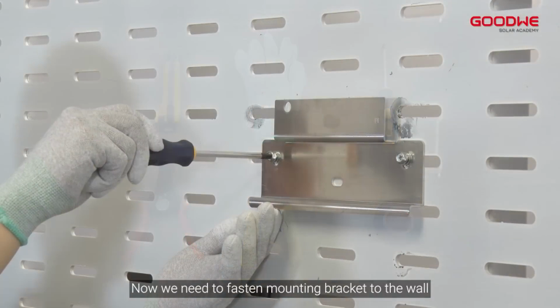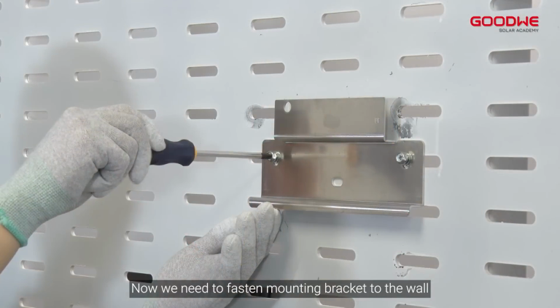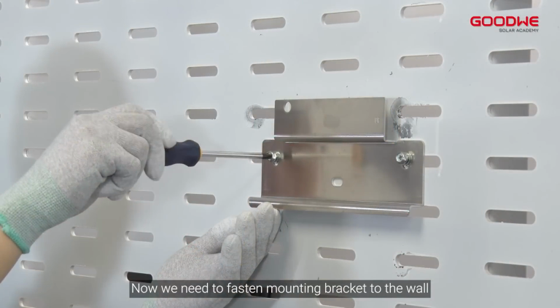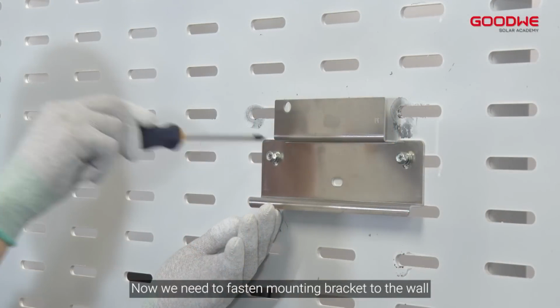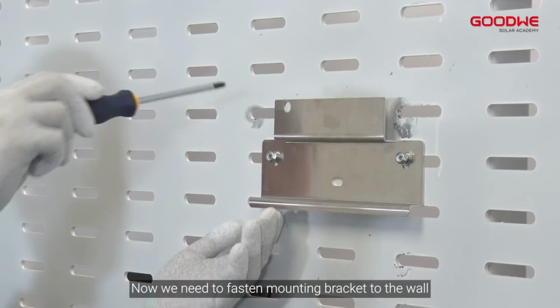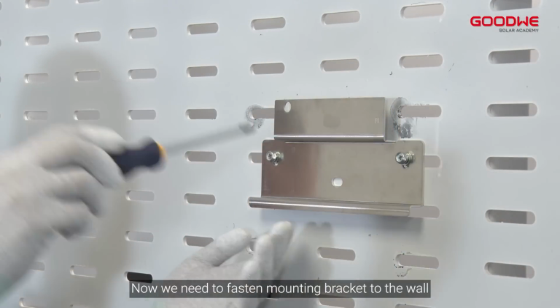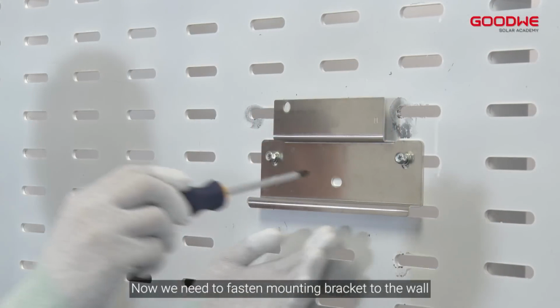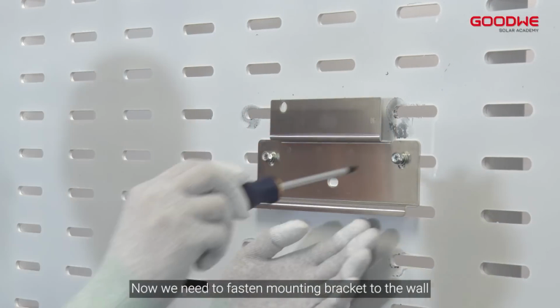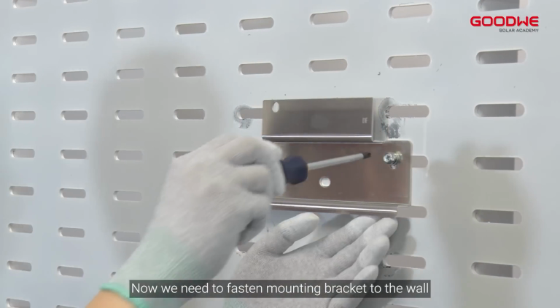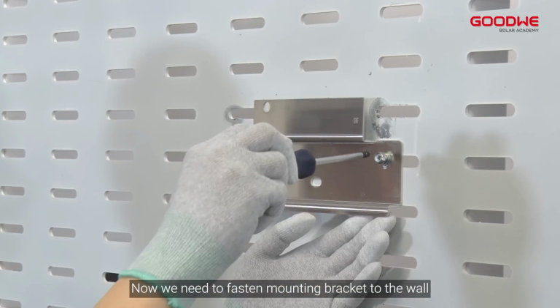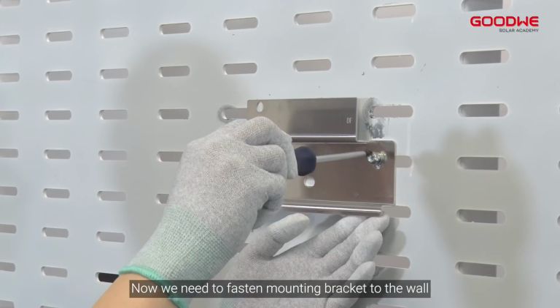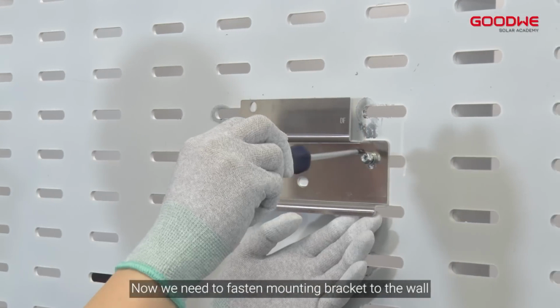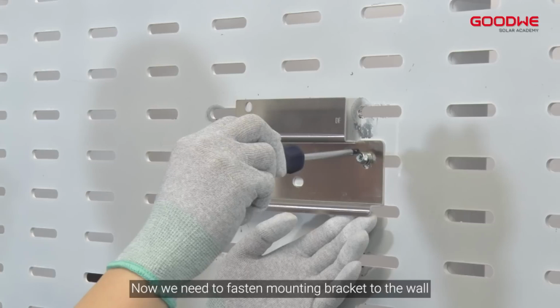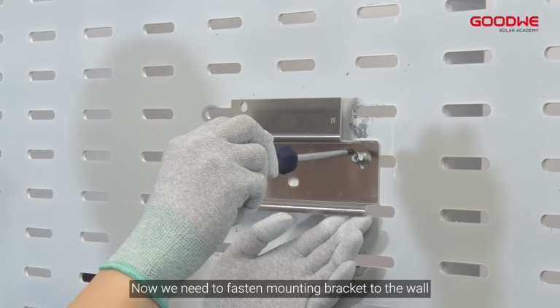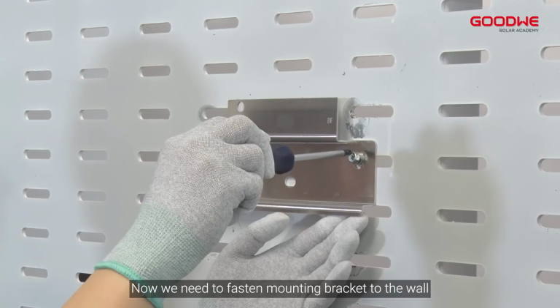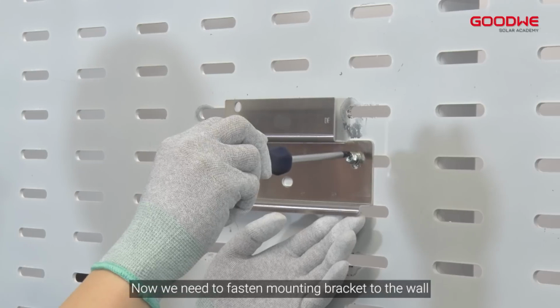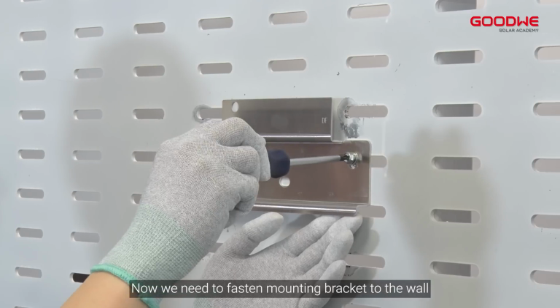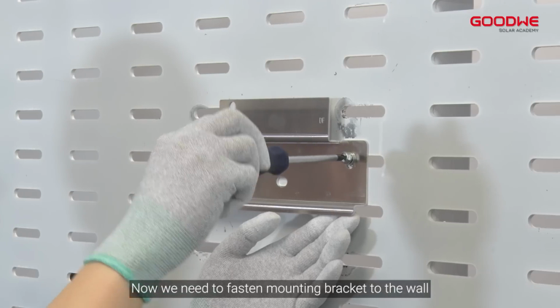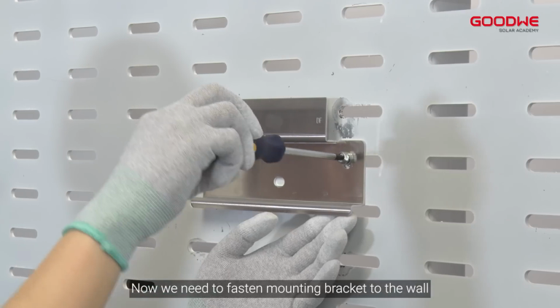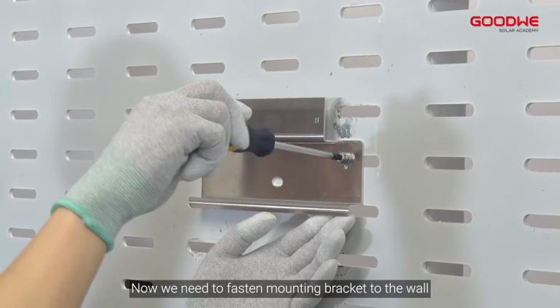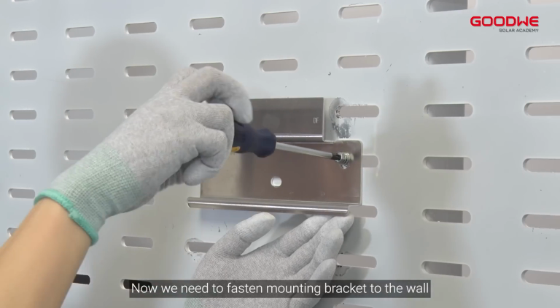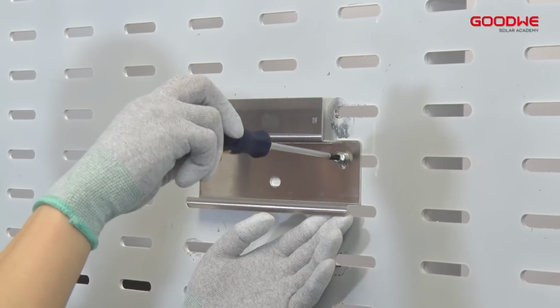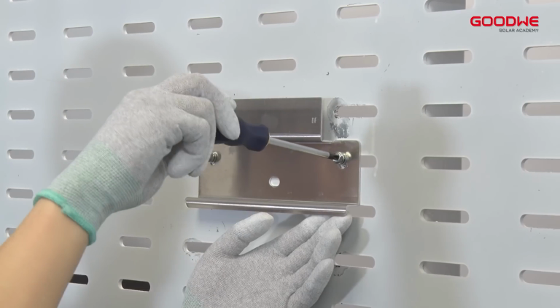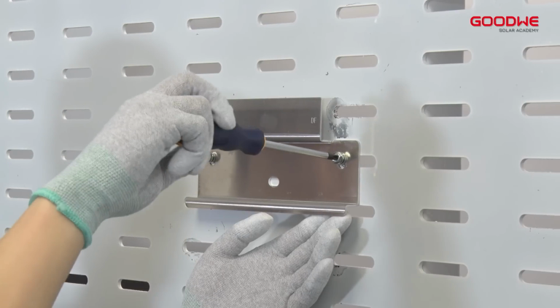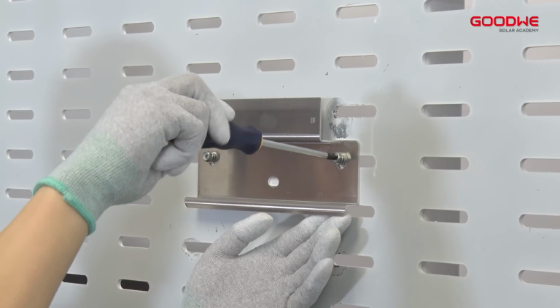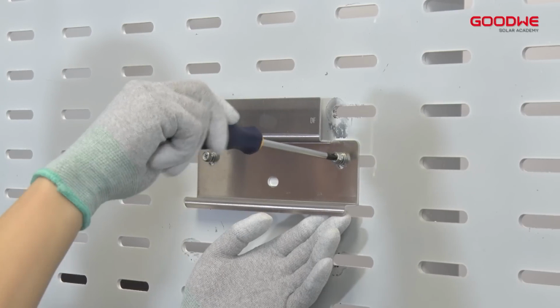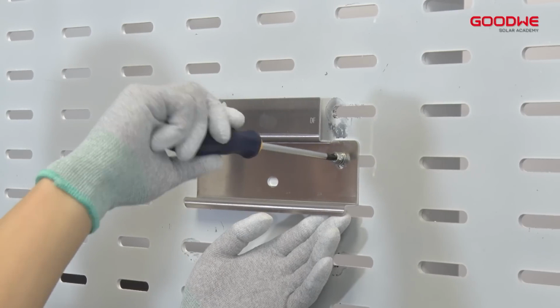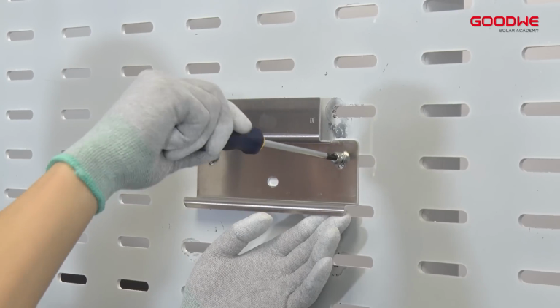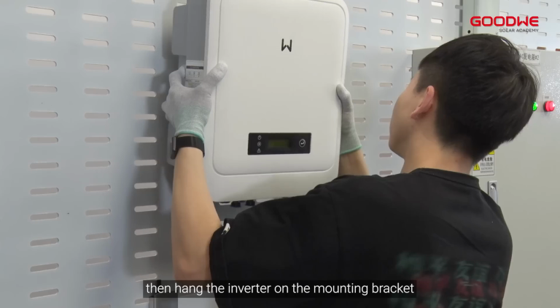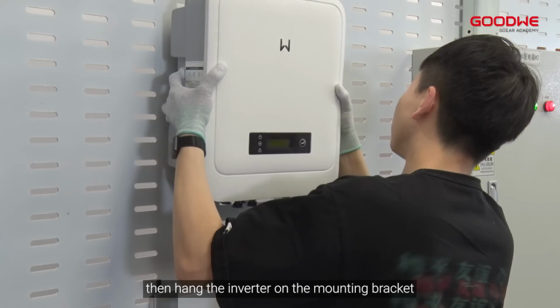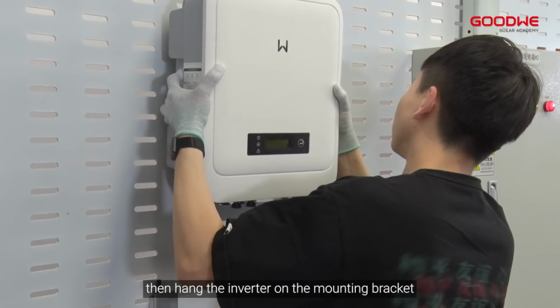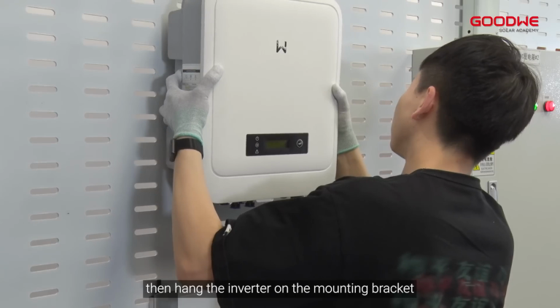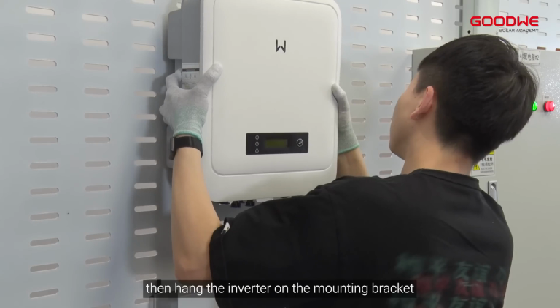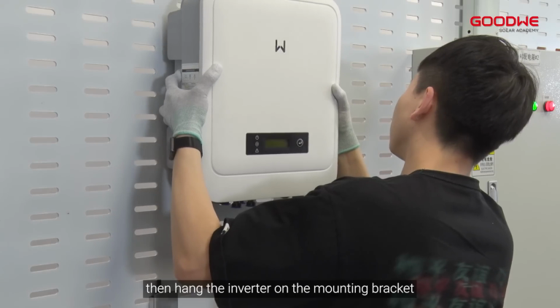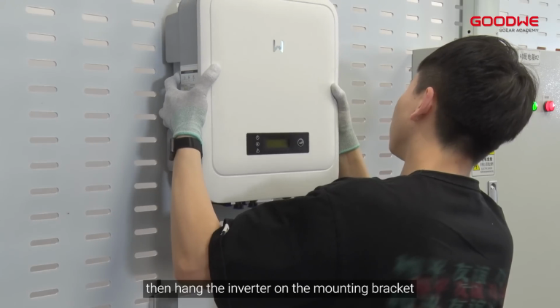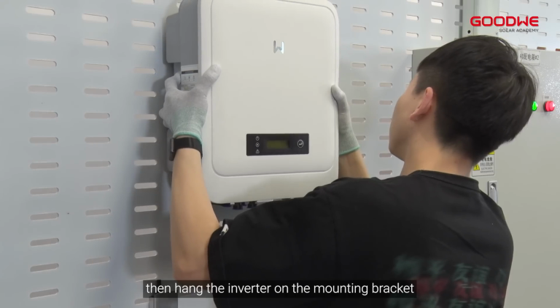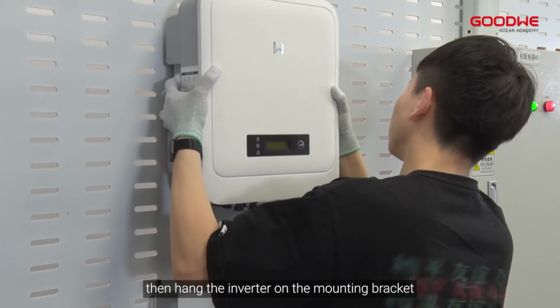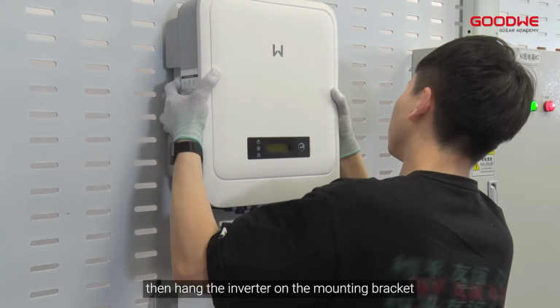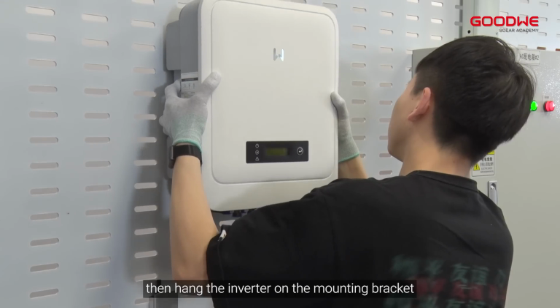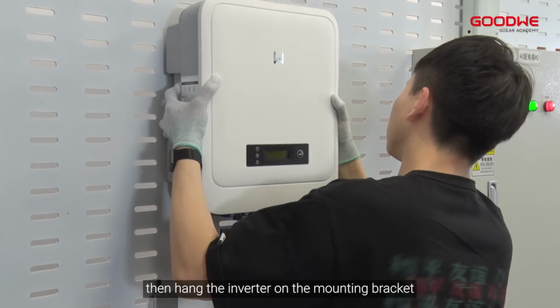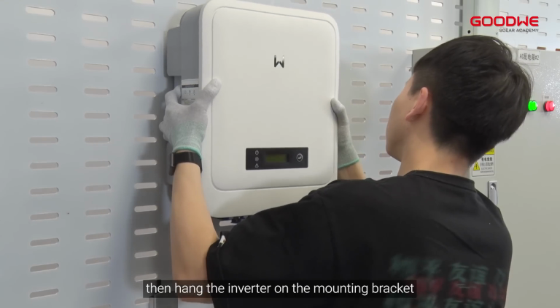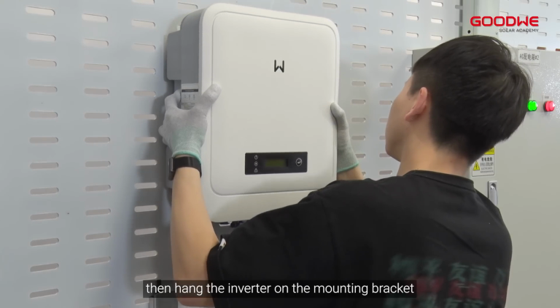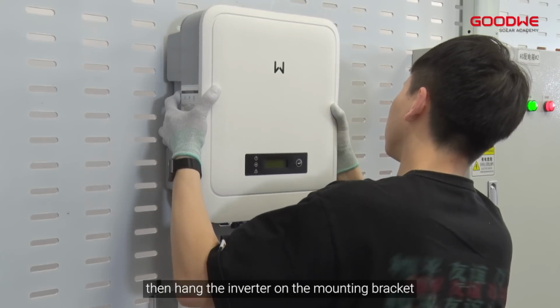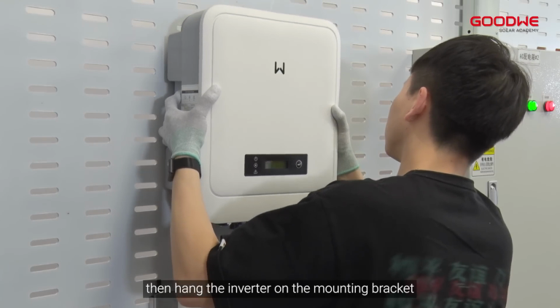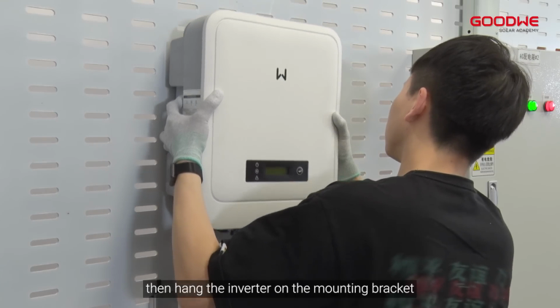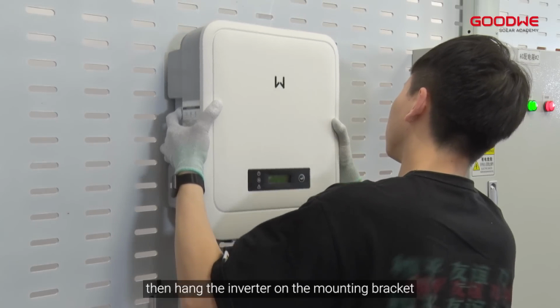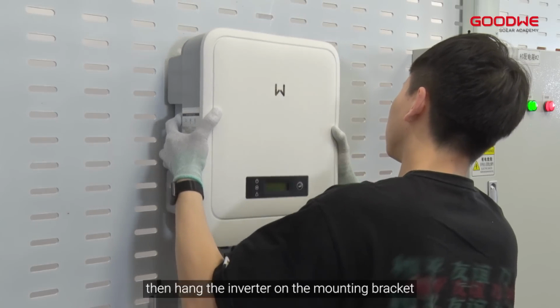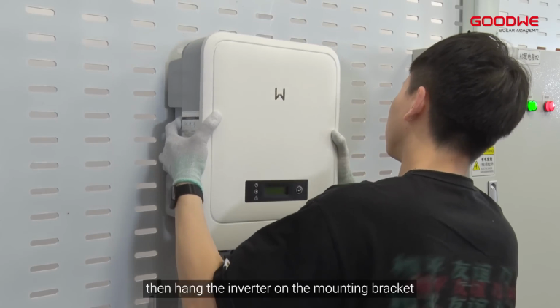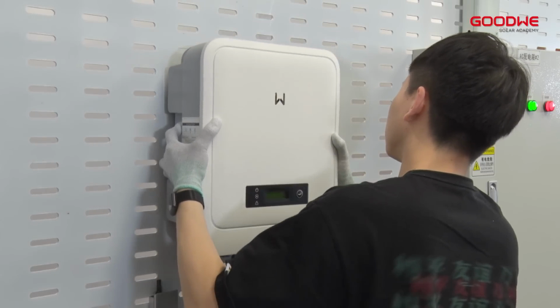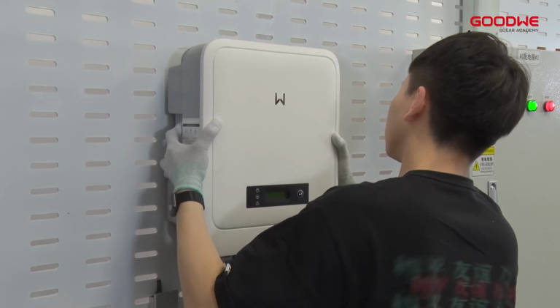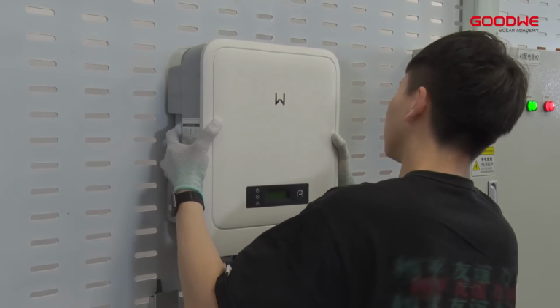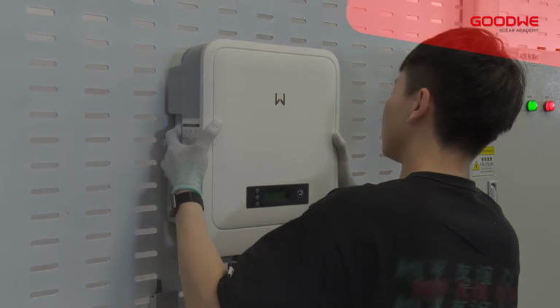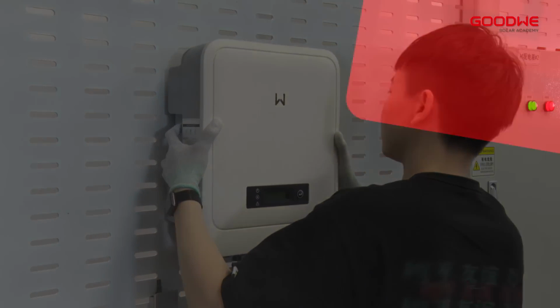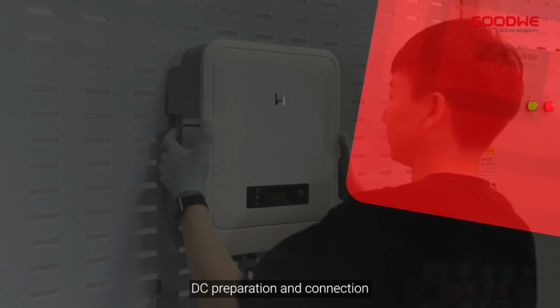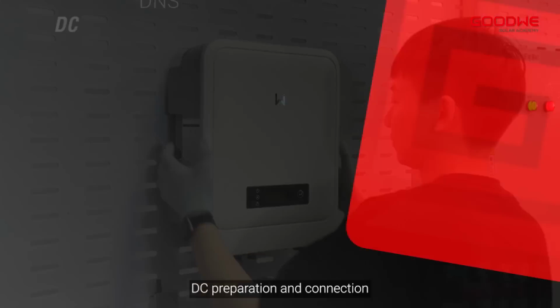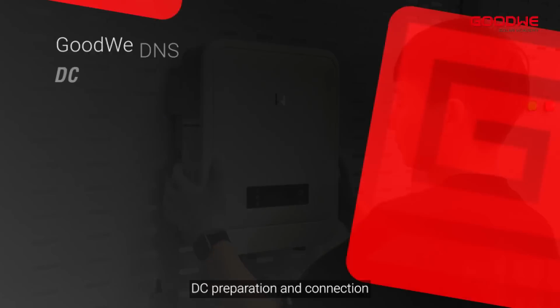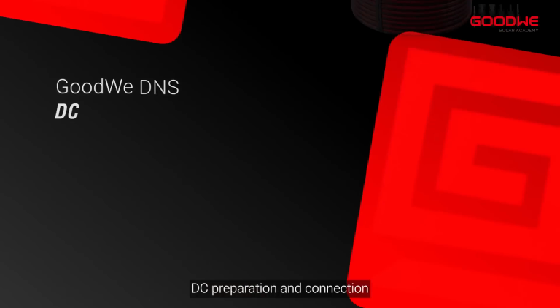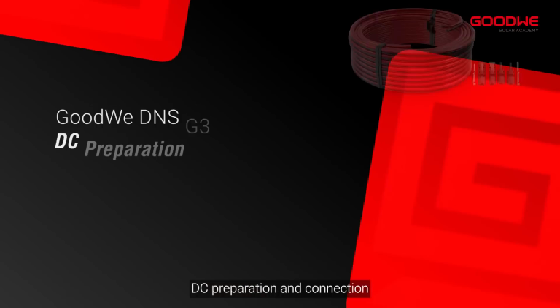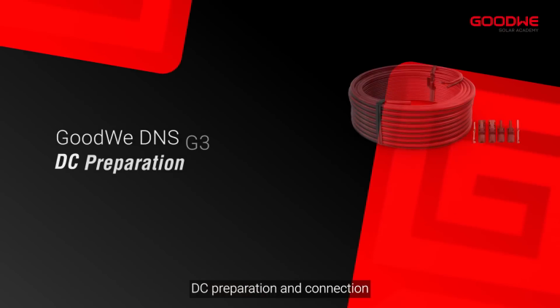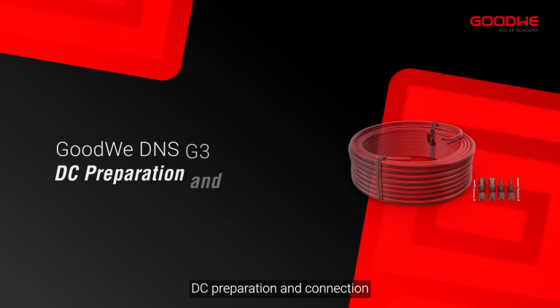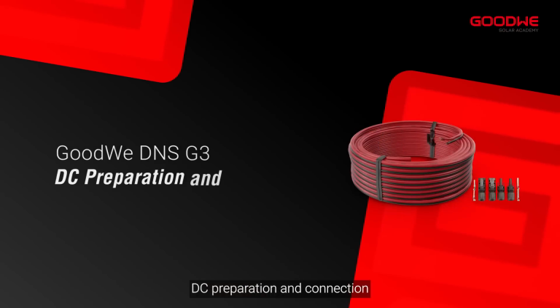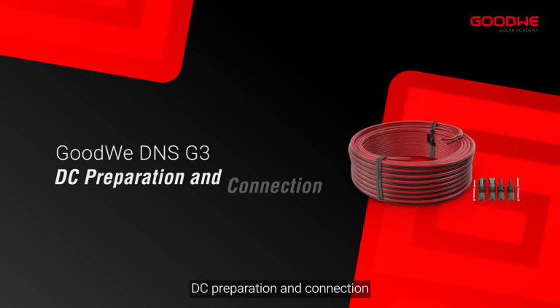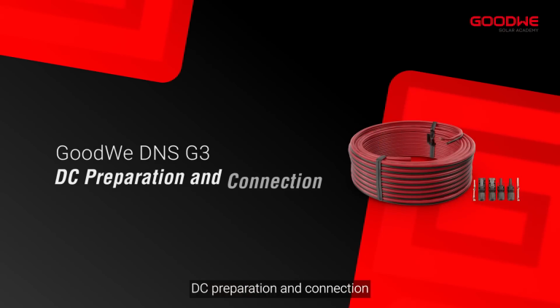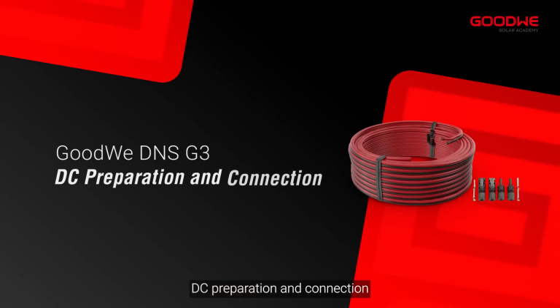We need to fasten the mounting bracket to the wall, then hang the inverter on the mounting bracket. Next is DC preparation and connection.